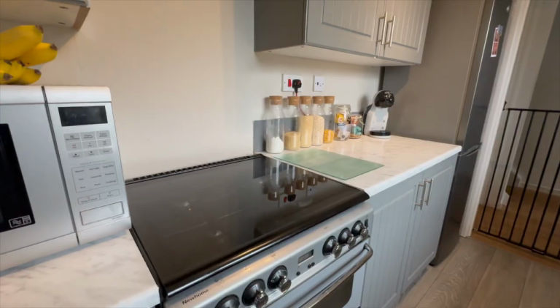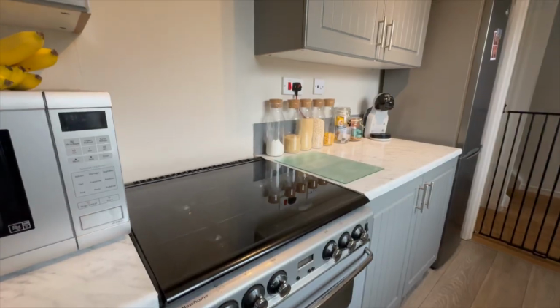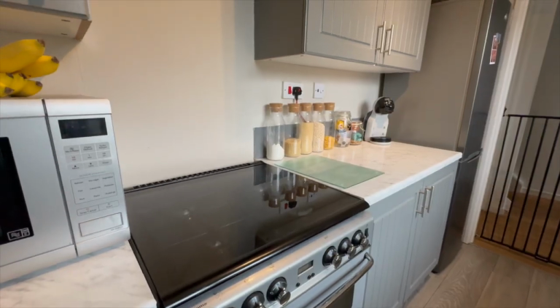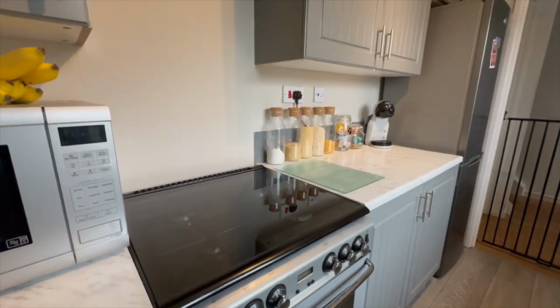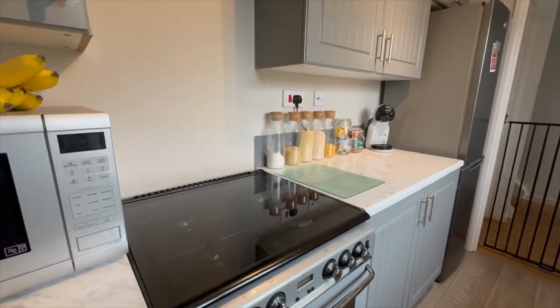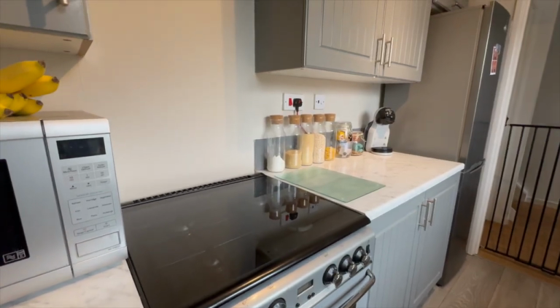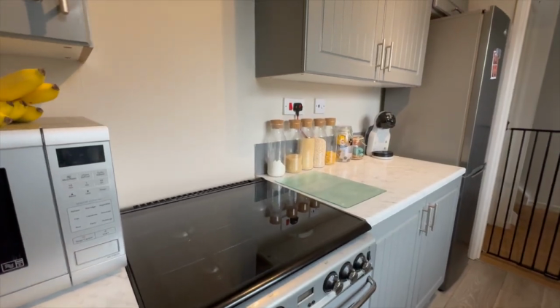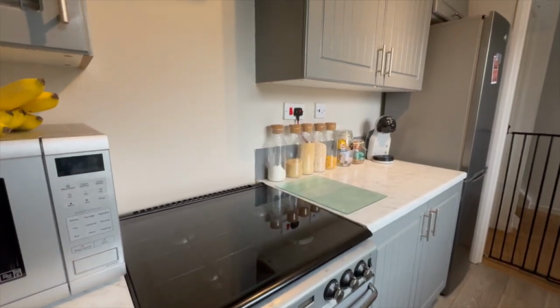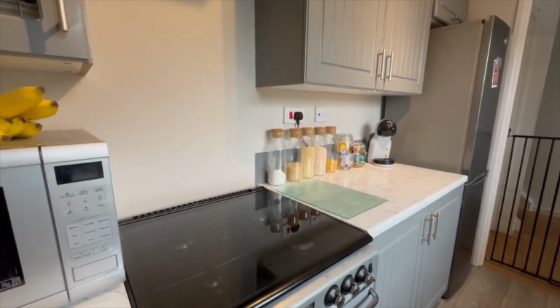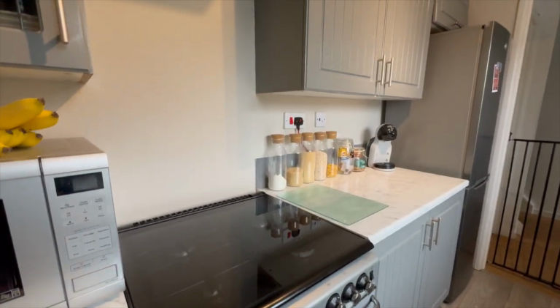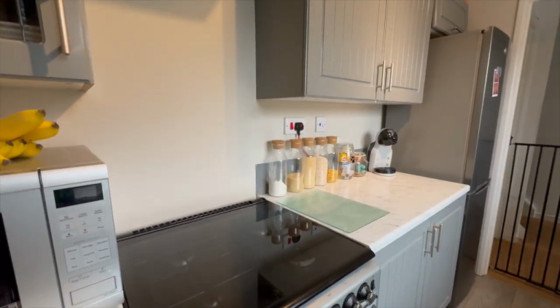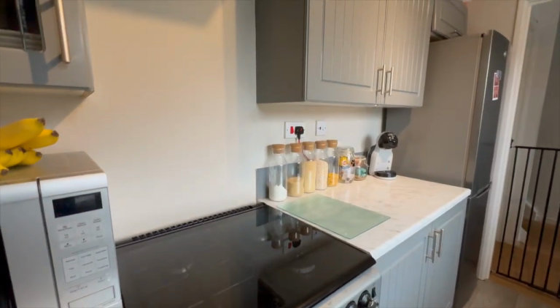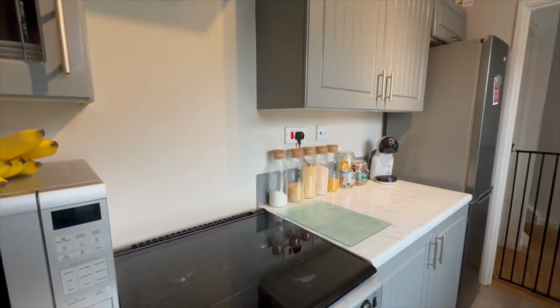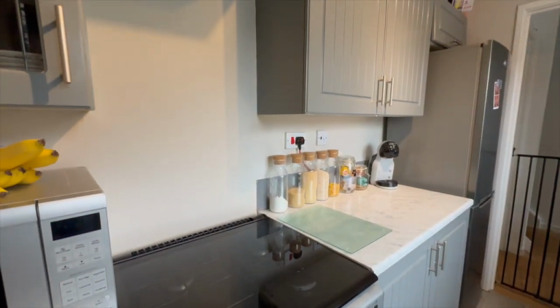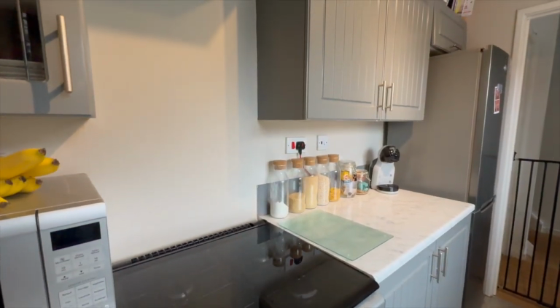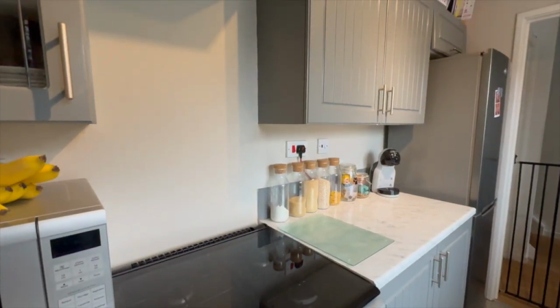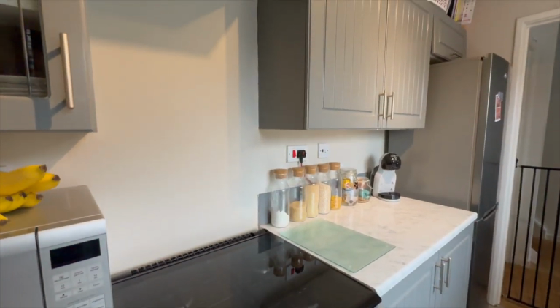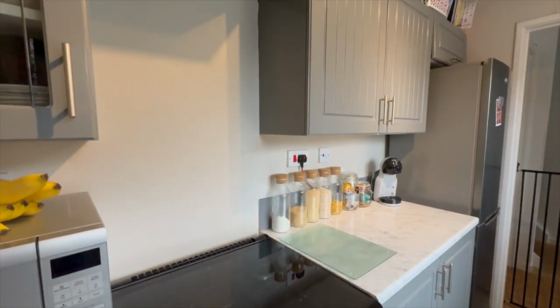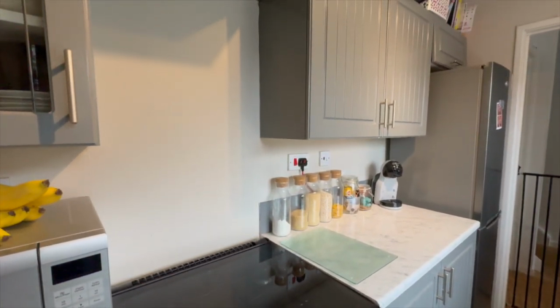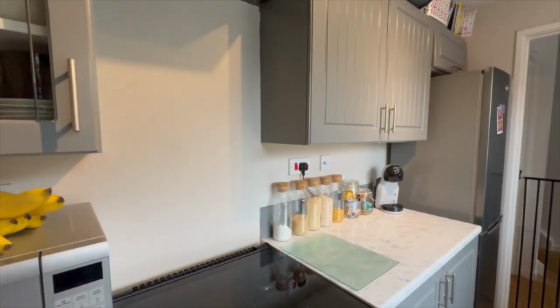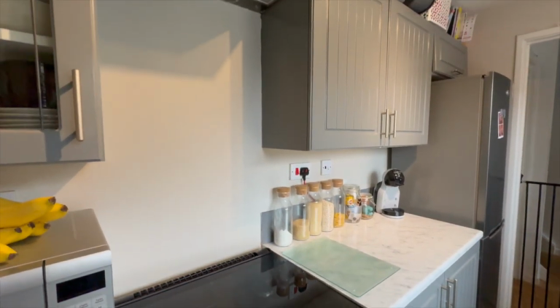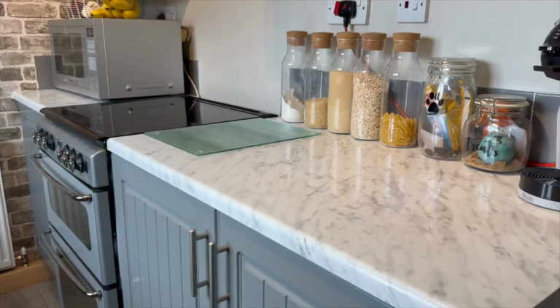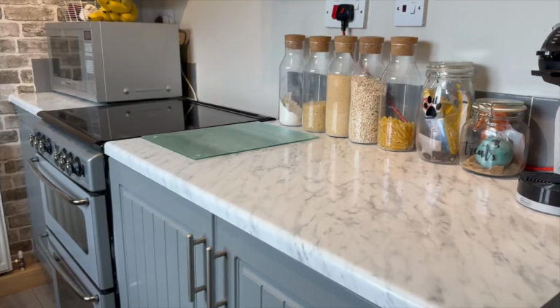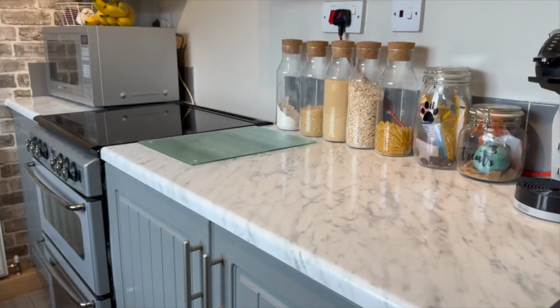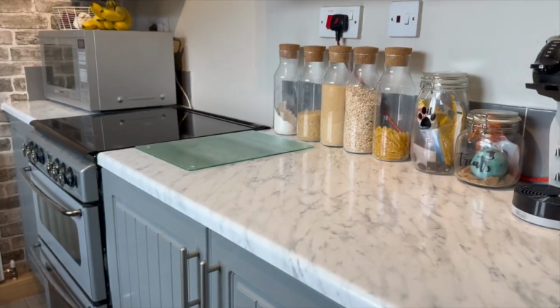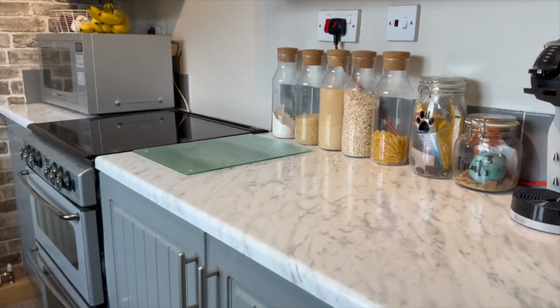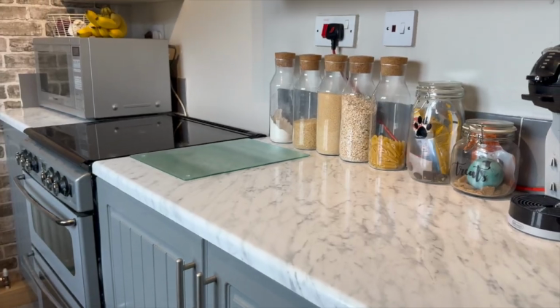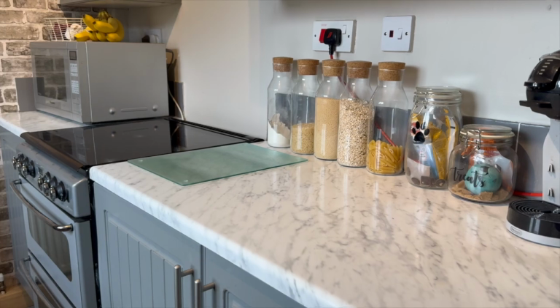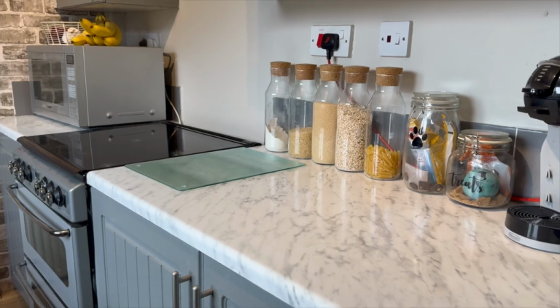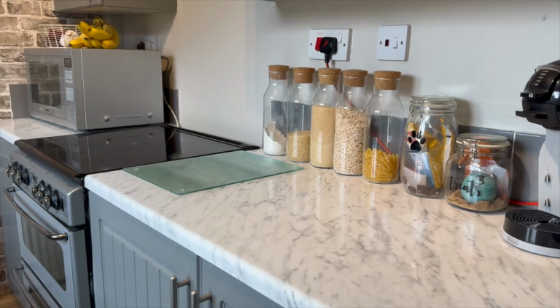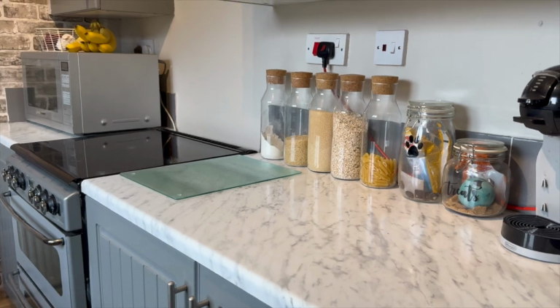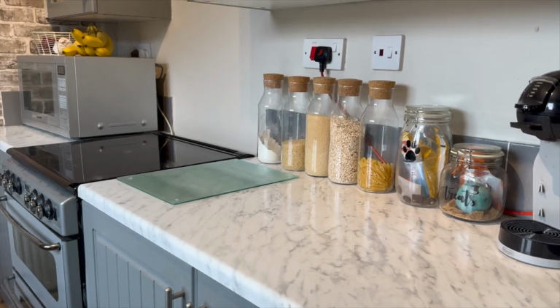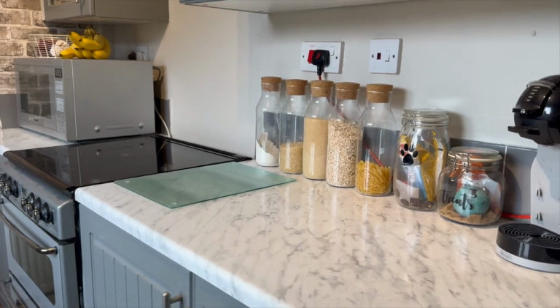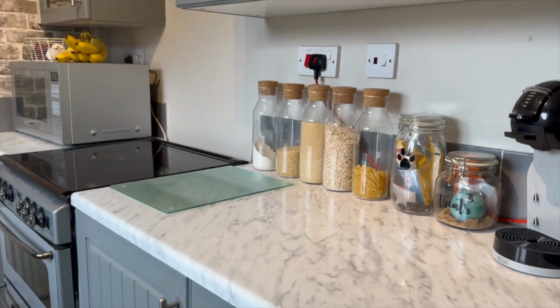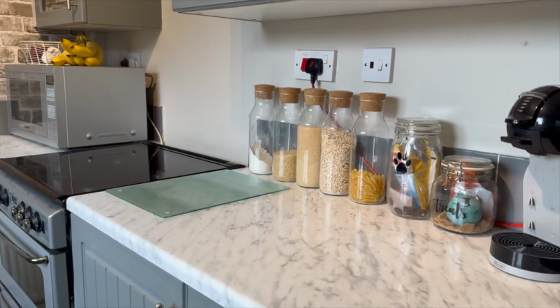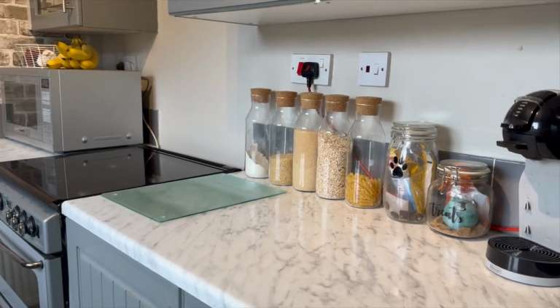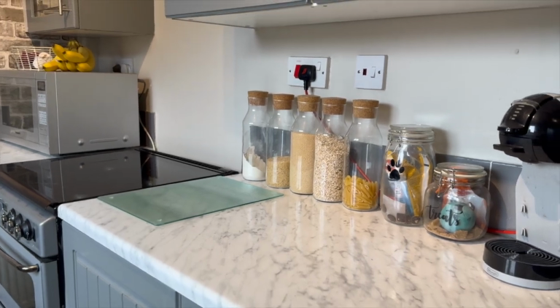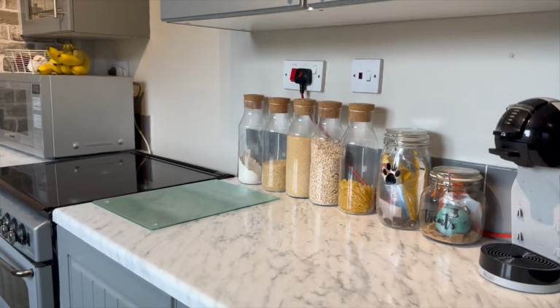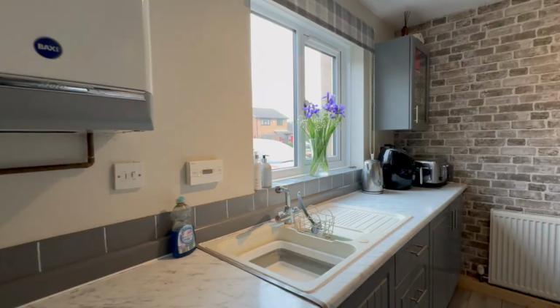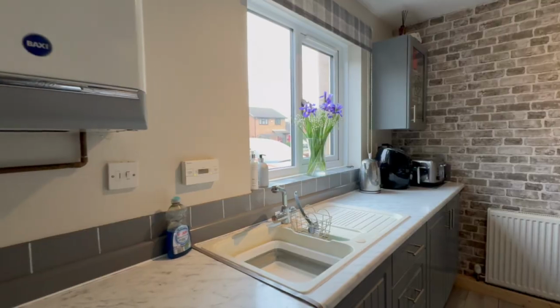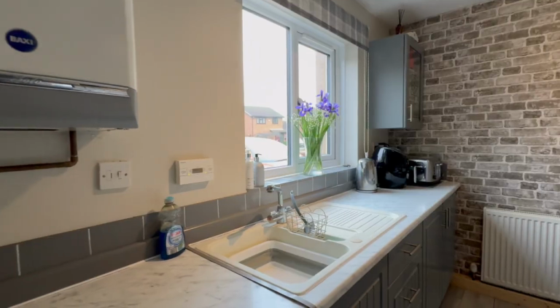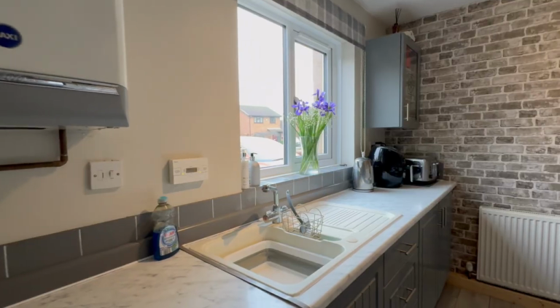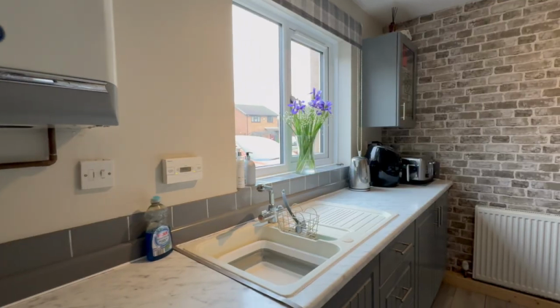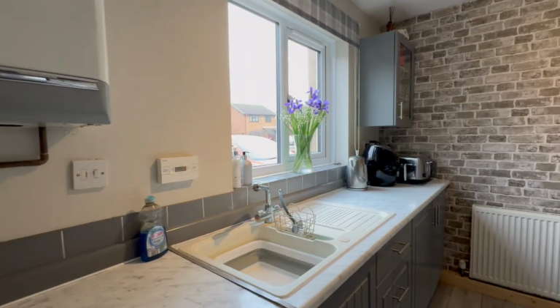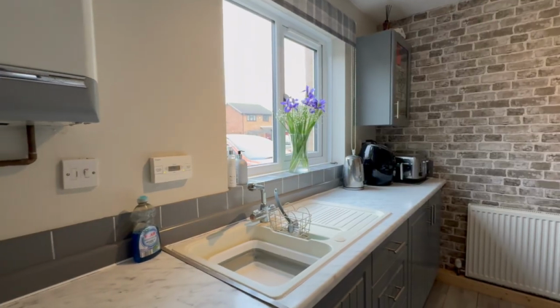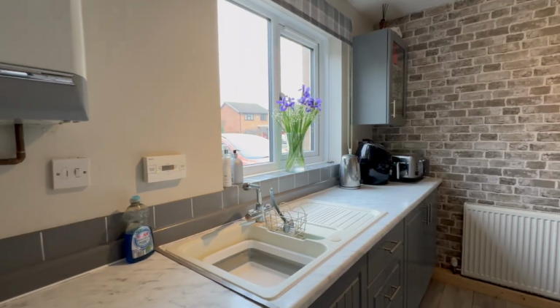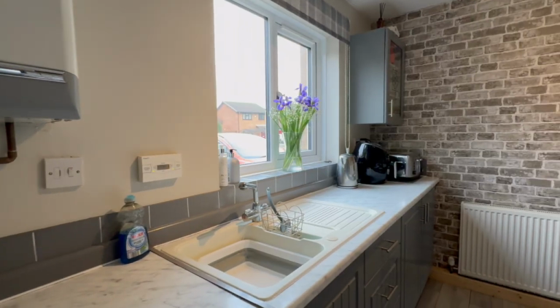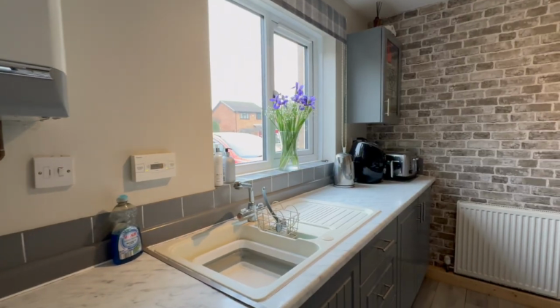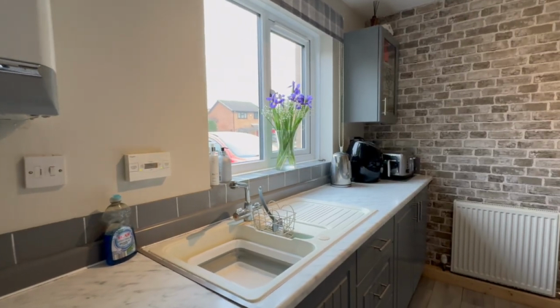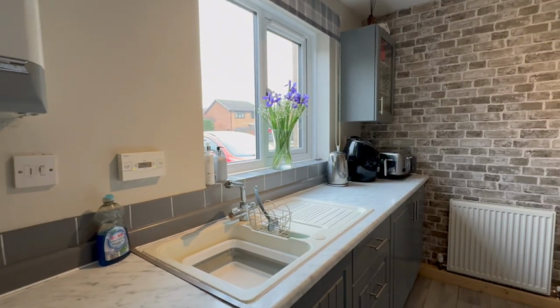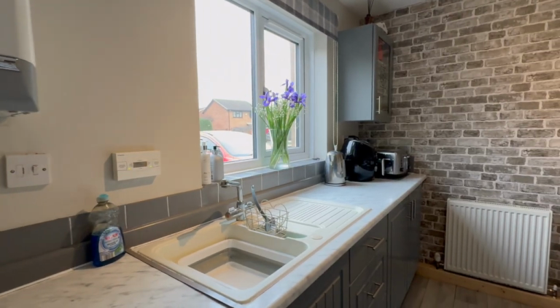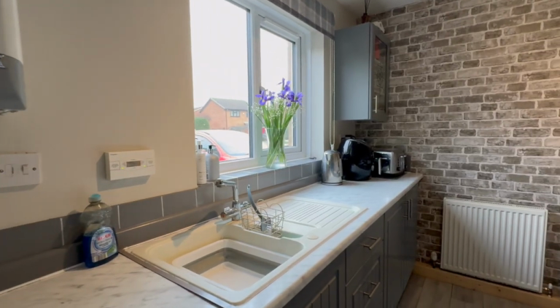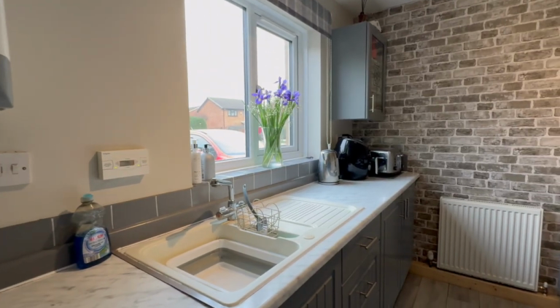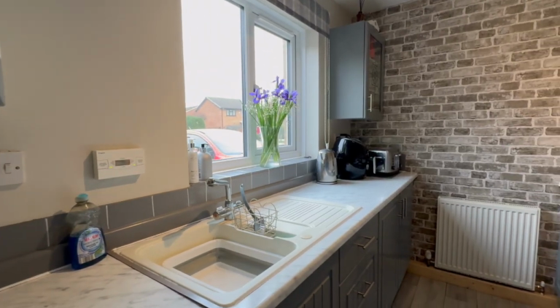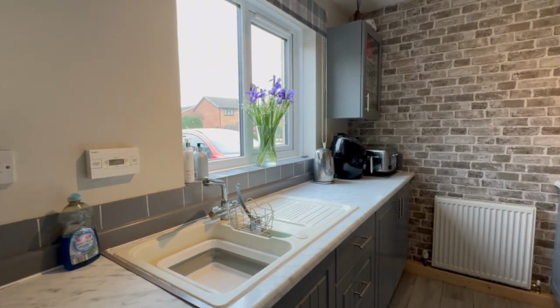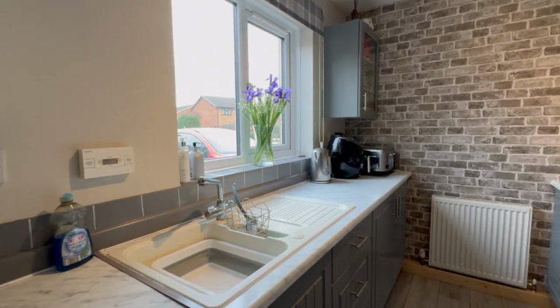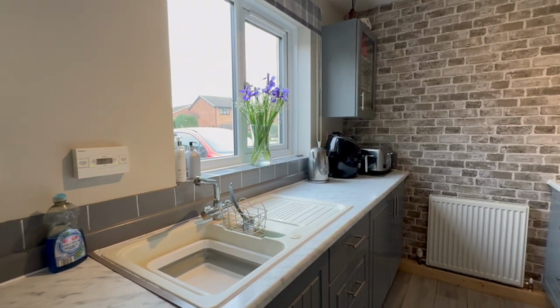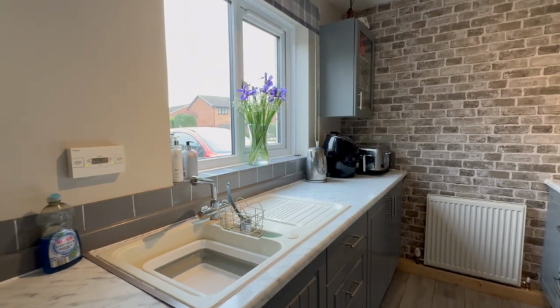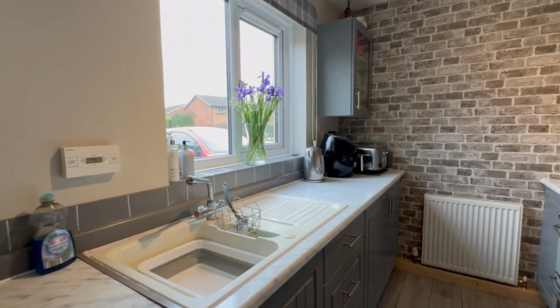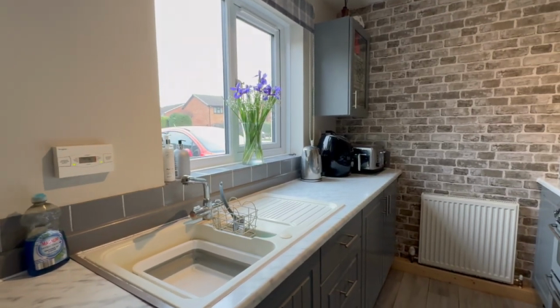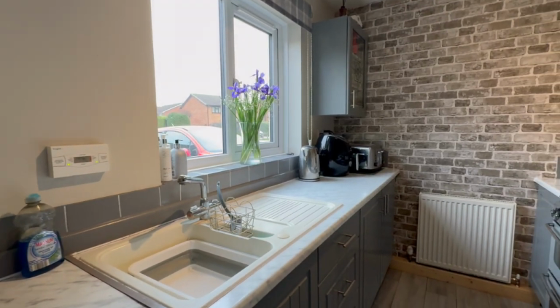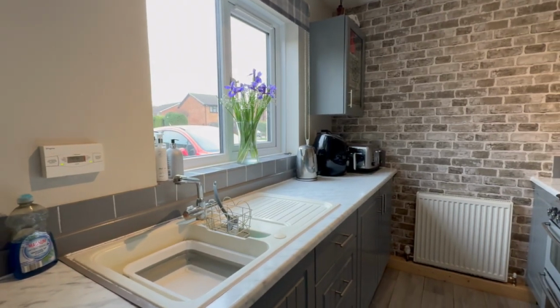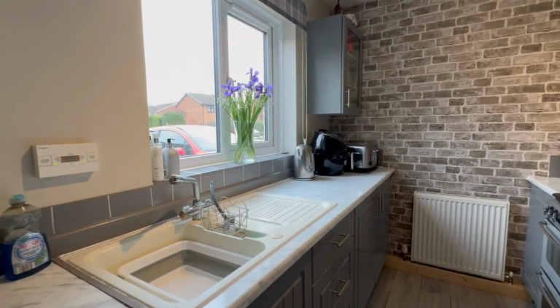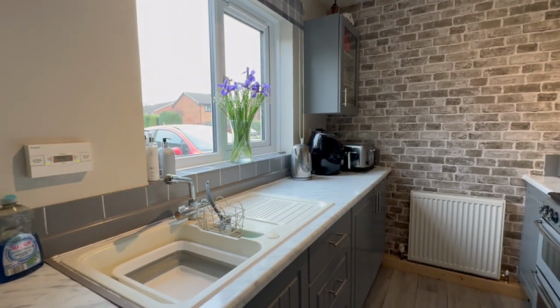Finishing off the downstairs, we have this stylish kitchen with plenty of space in the wall and base units, as well as an integrated sink overlooking the front aspect of the property.